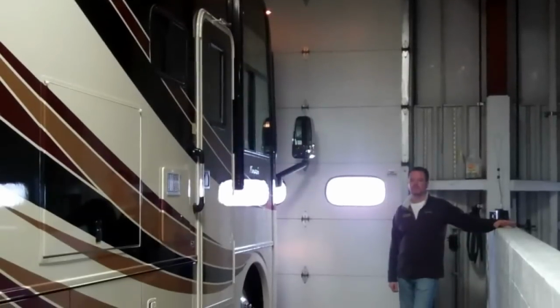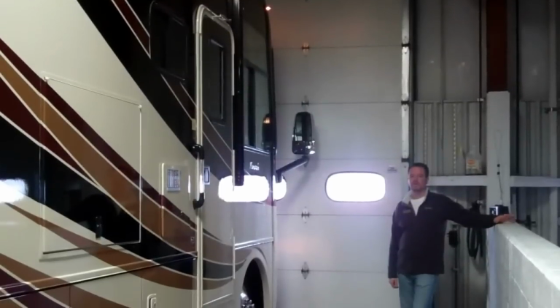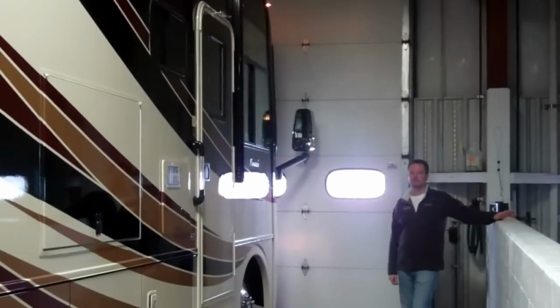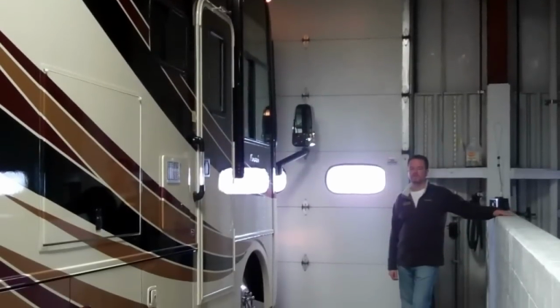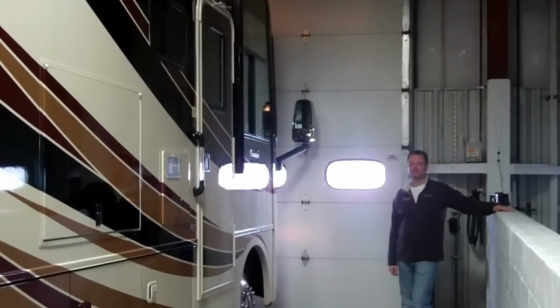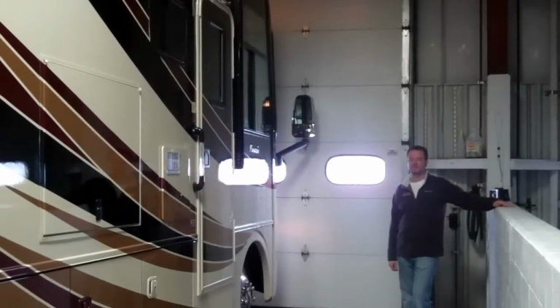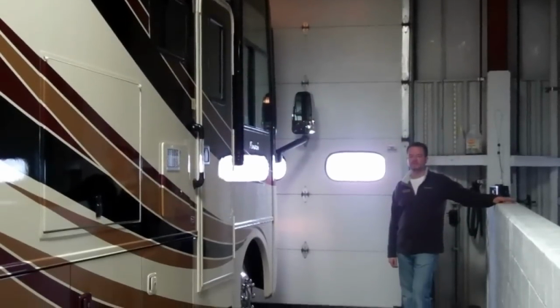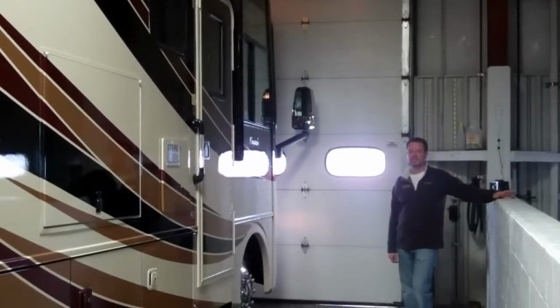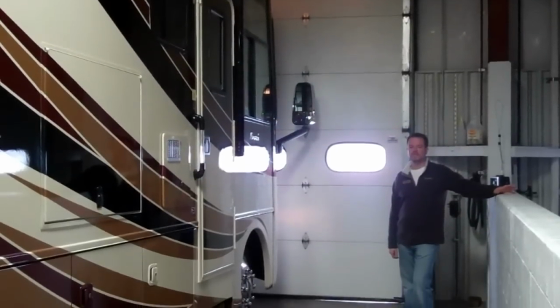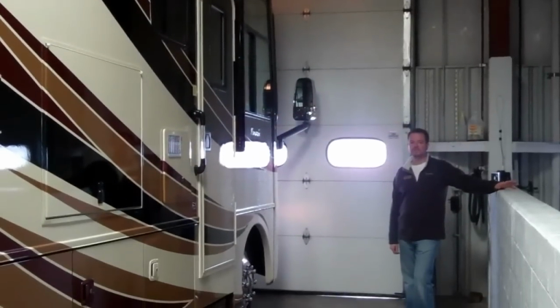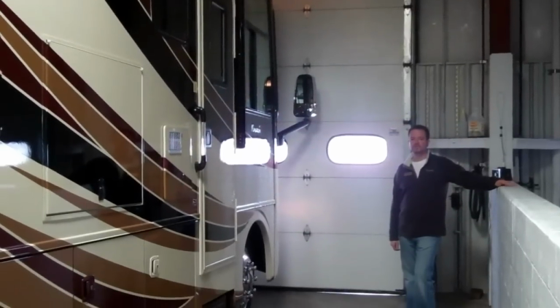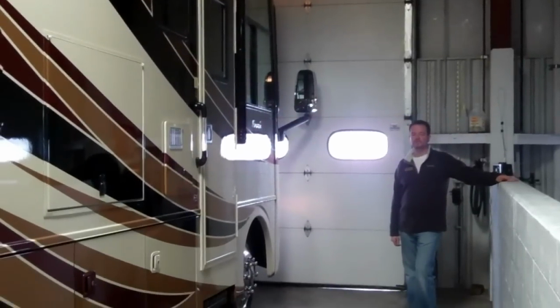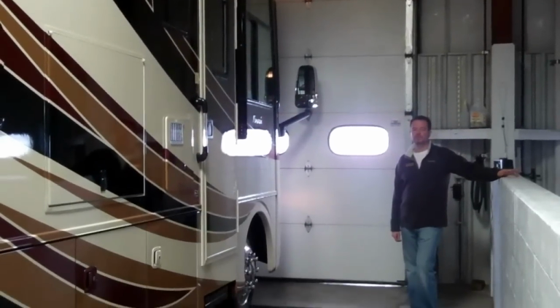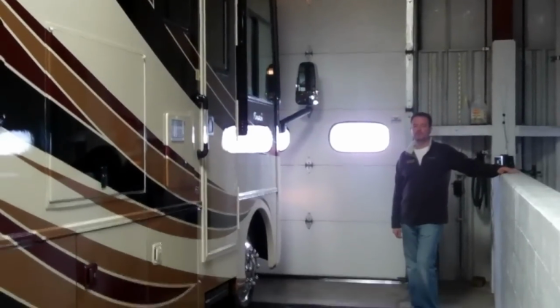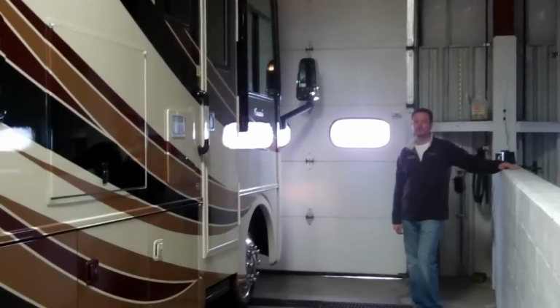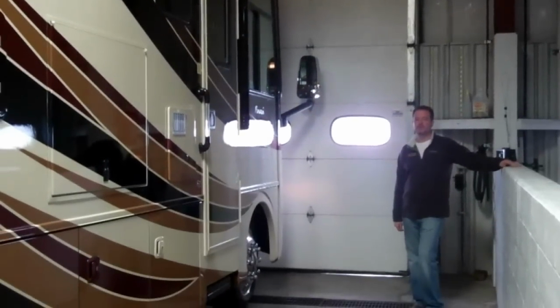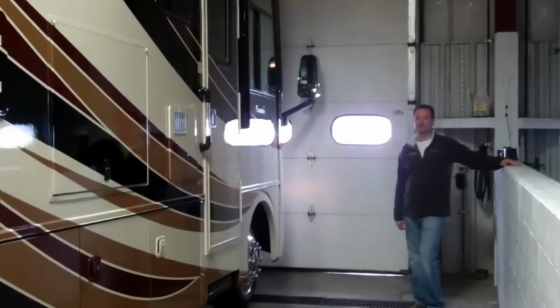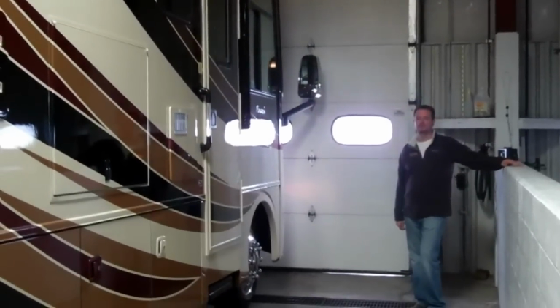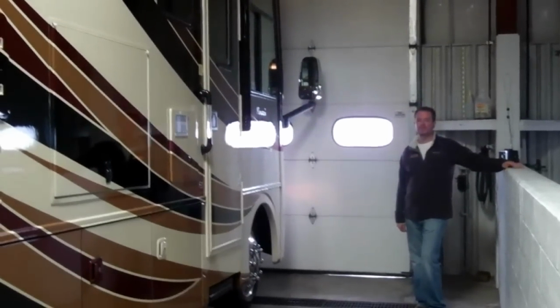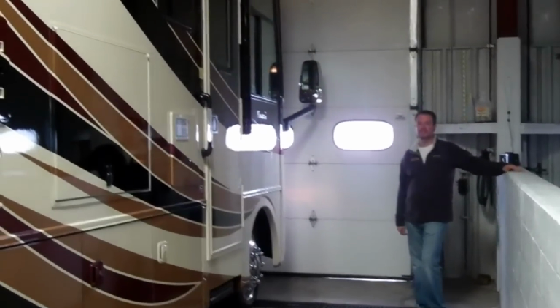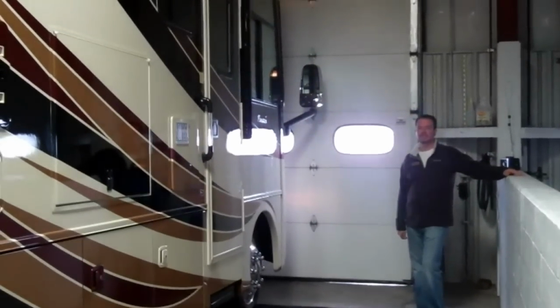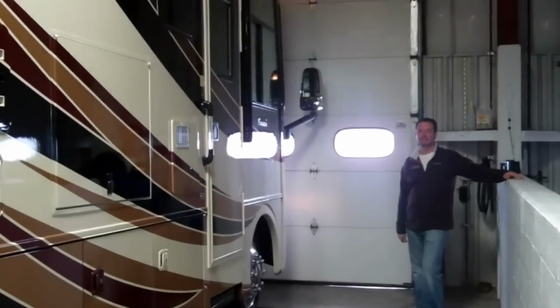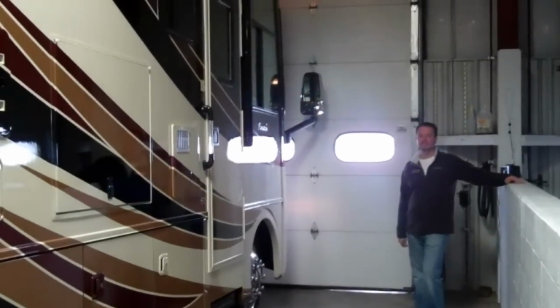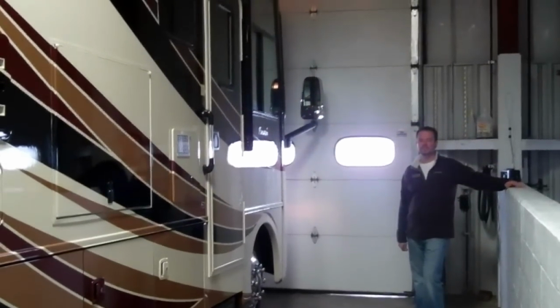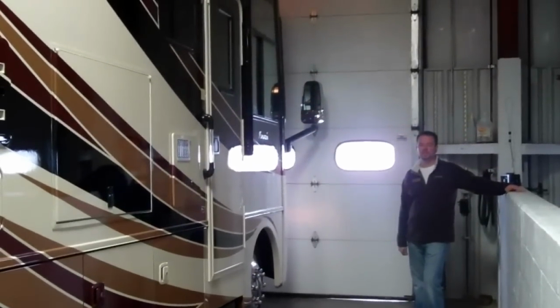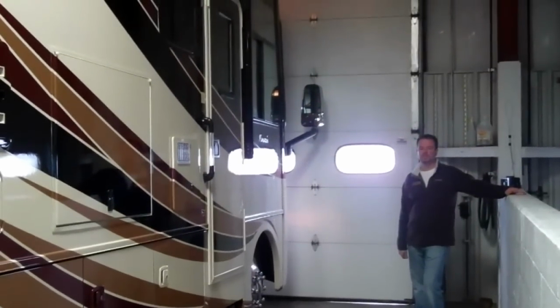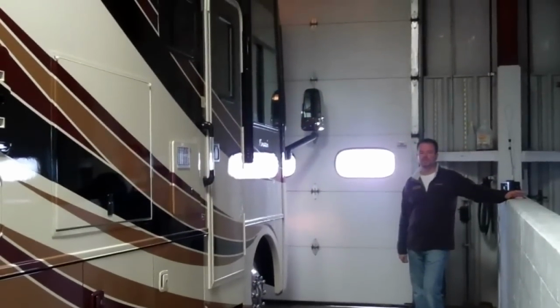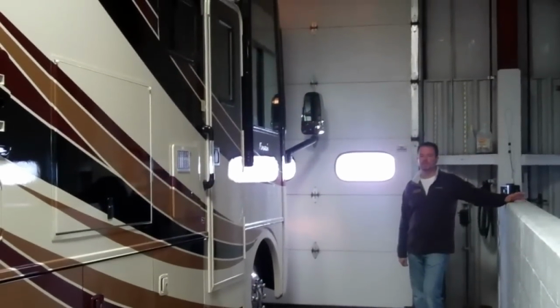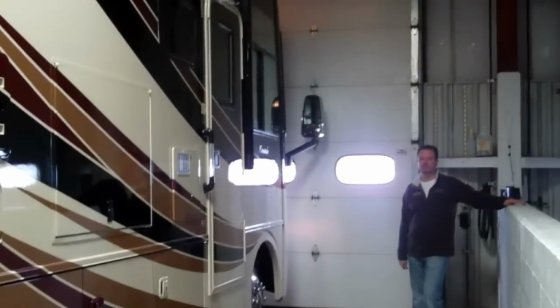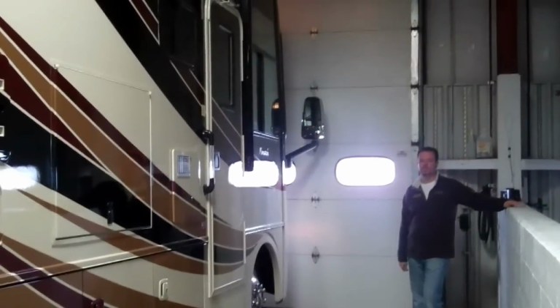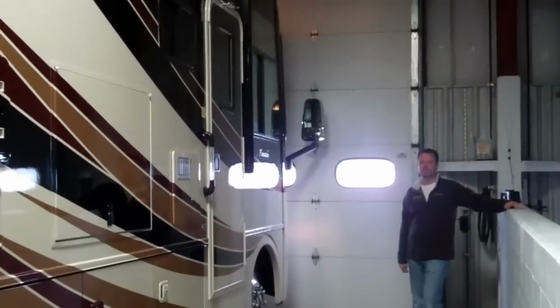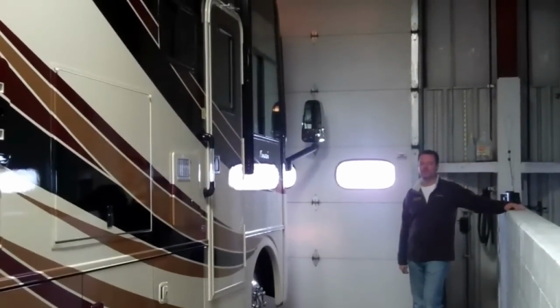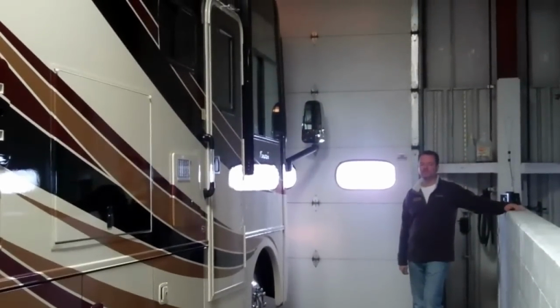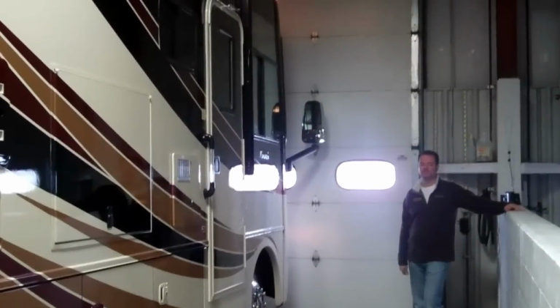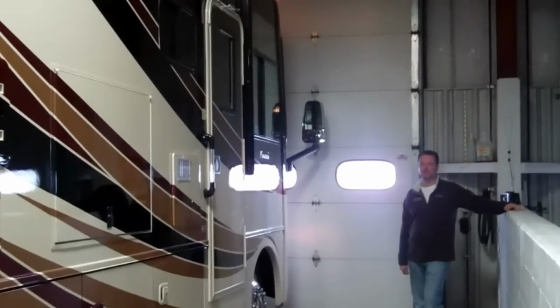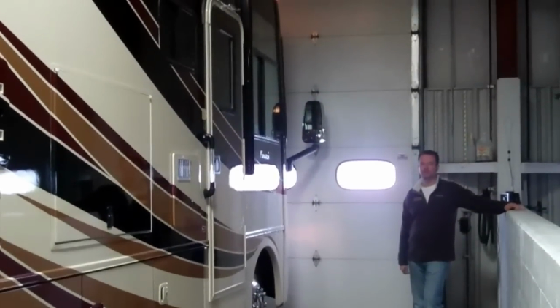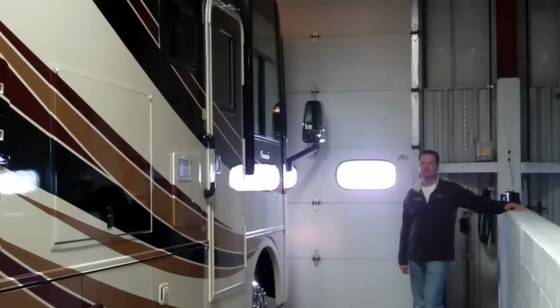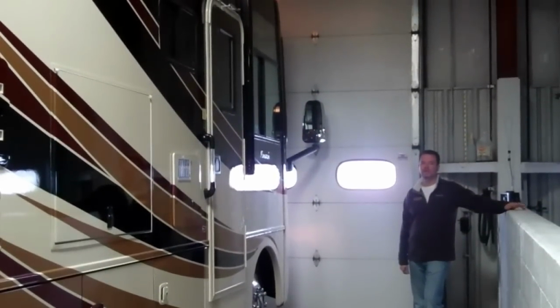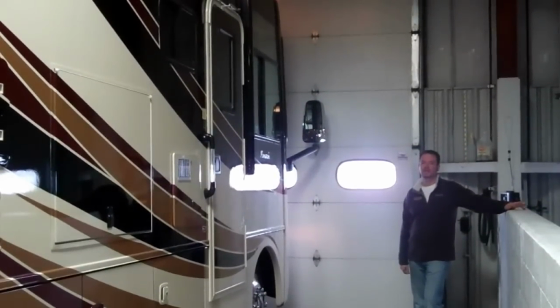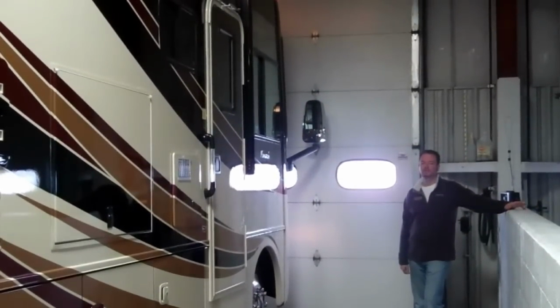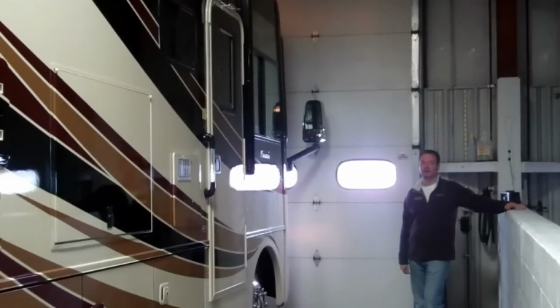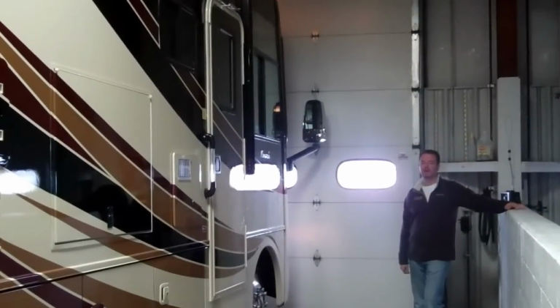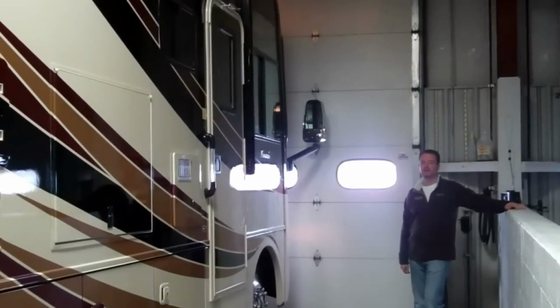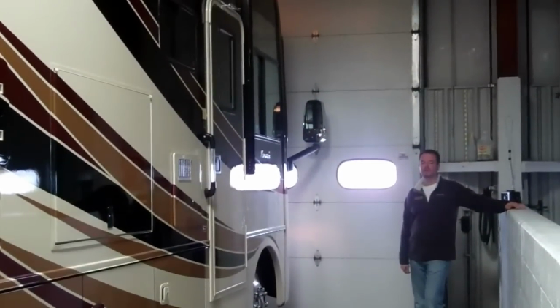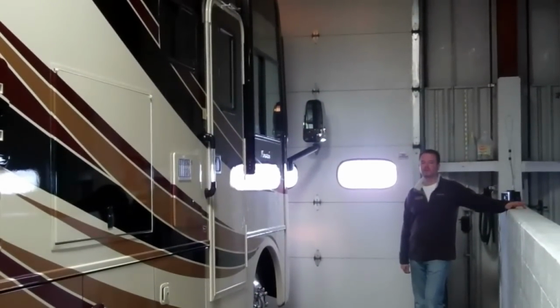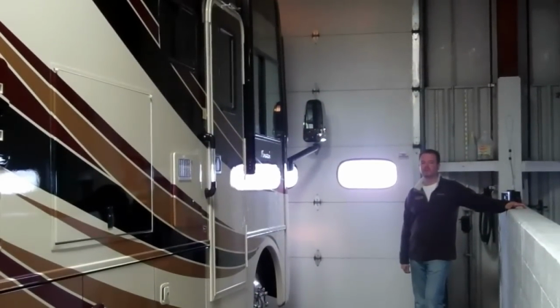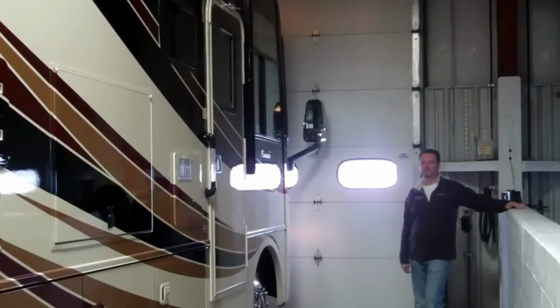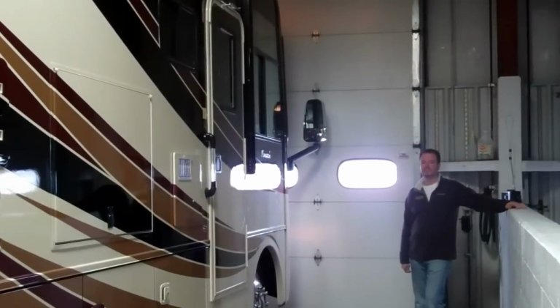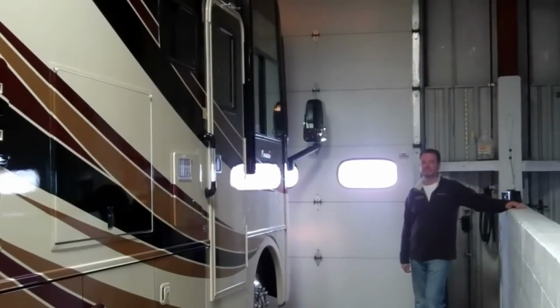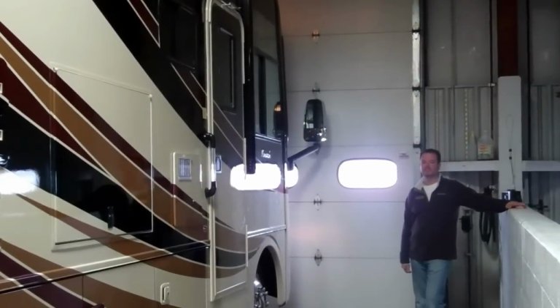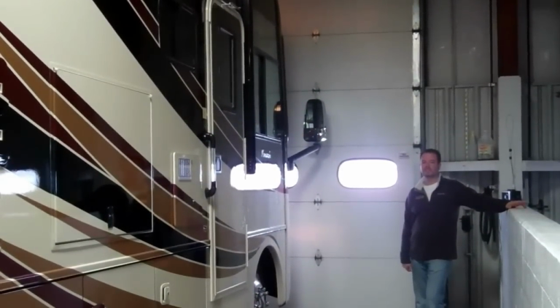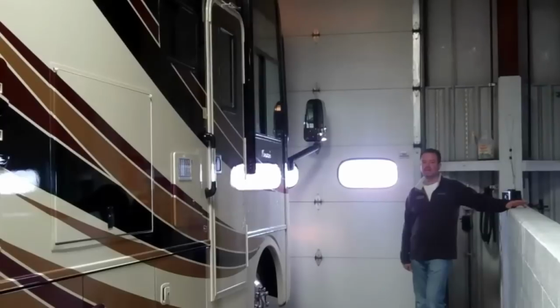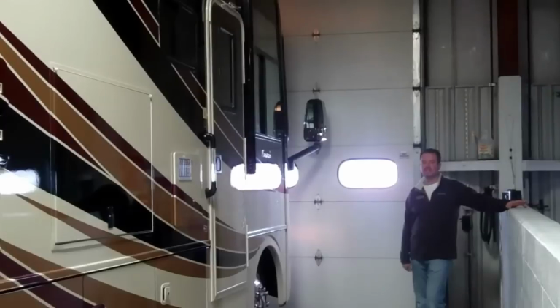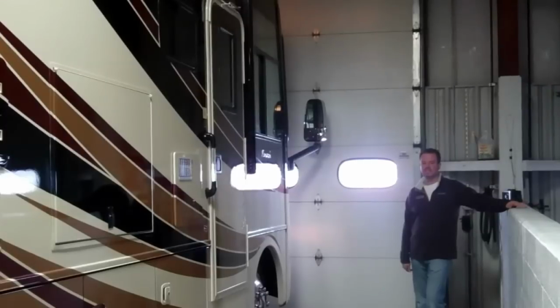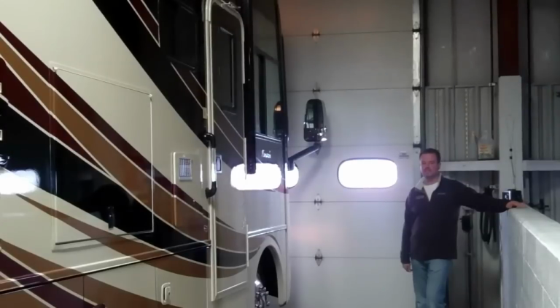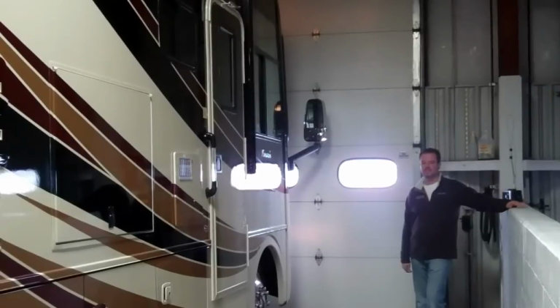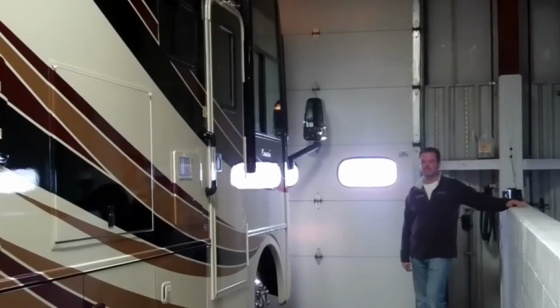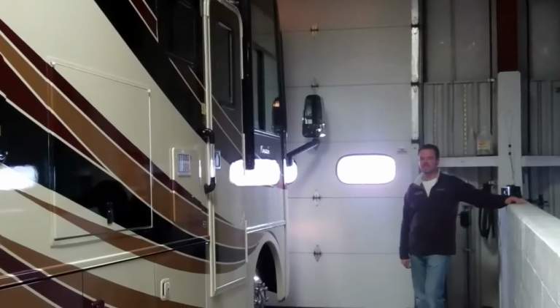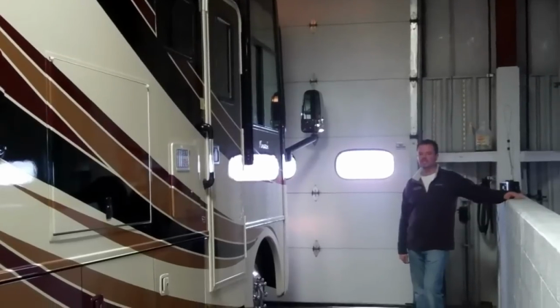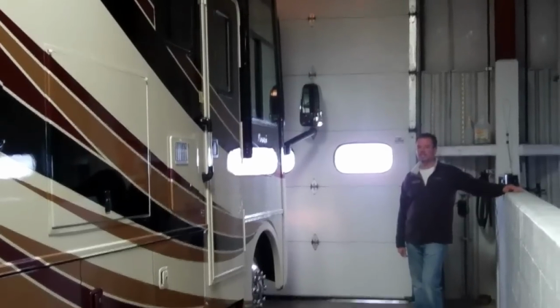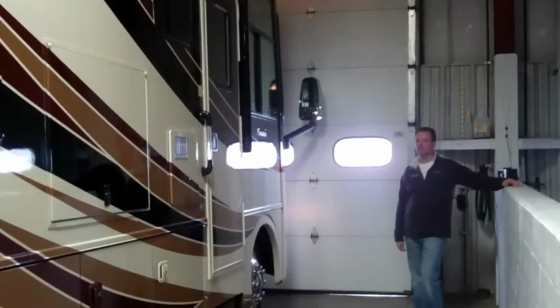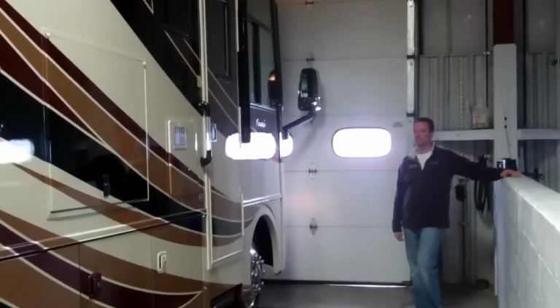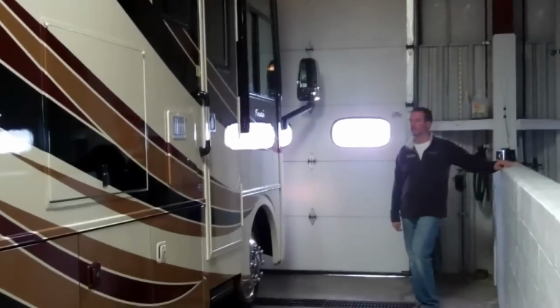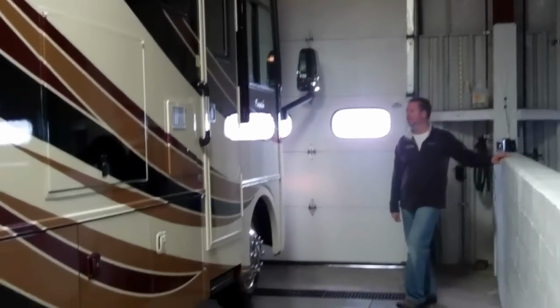Hello folks, I'm Scott Jewell from American RV and I'd like to show you the new 2012 Monarch 36 SFD. Let's take a look.